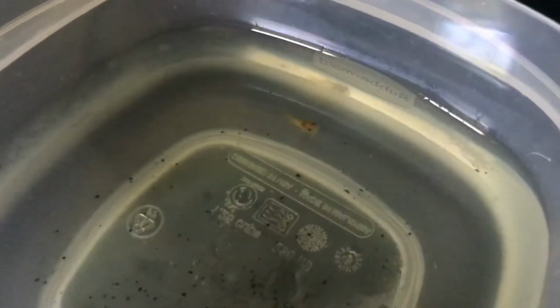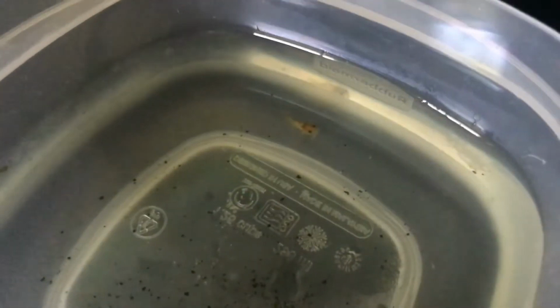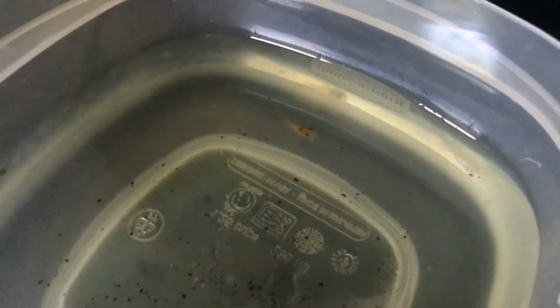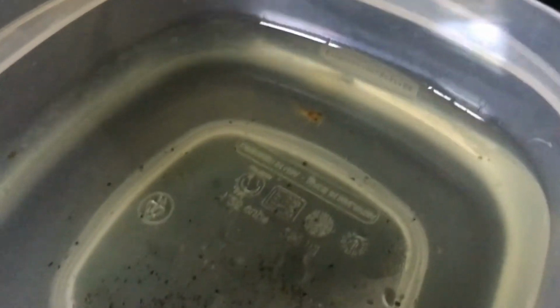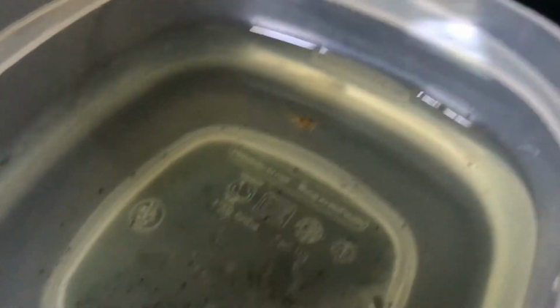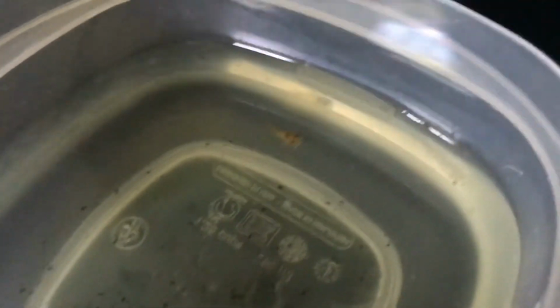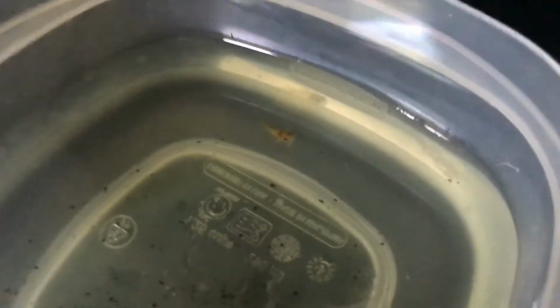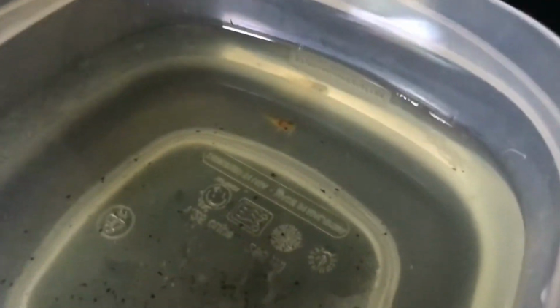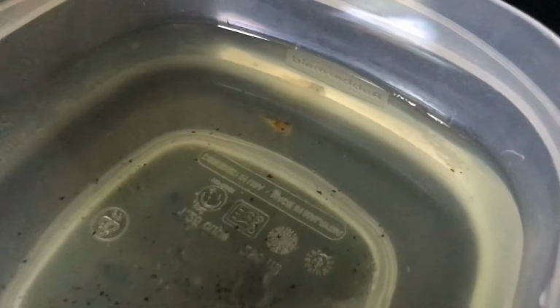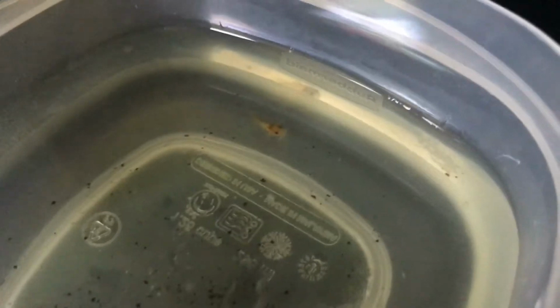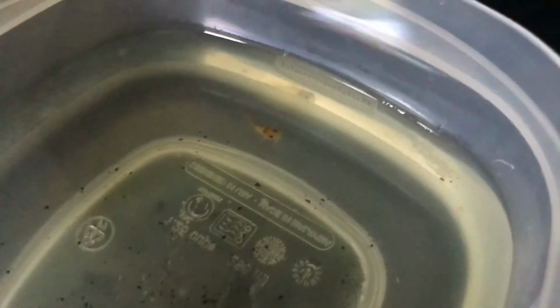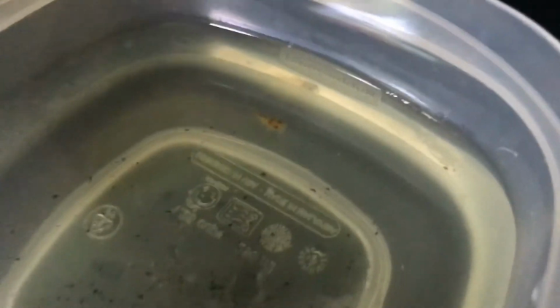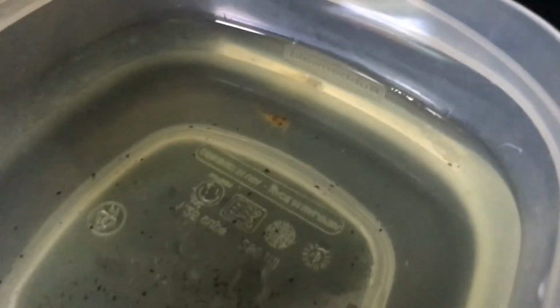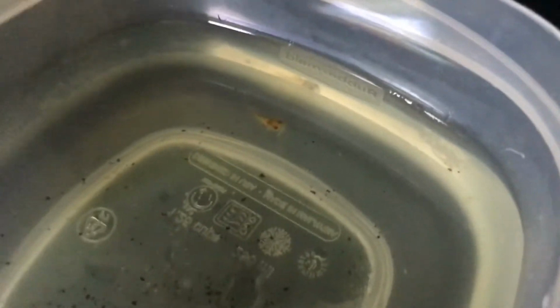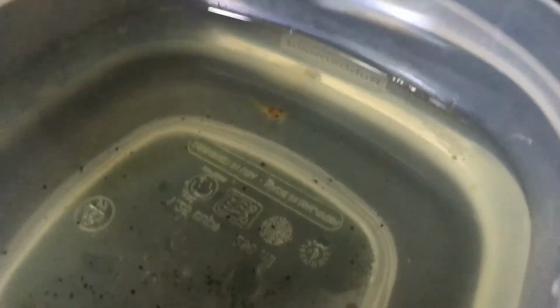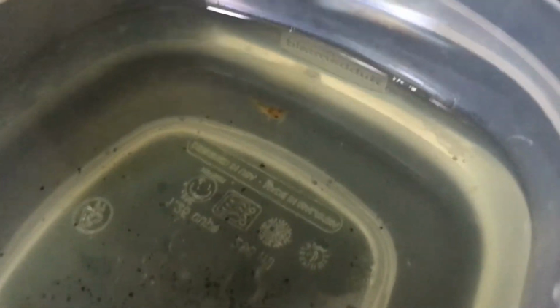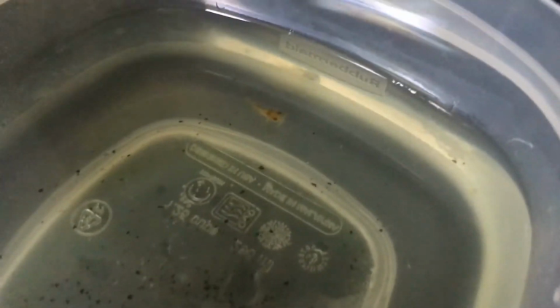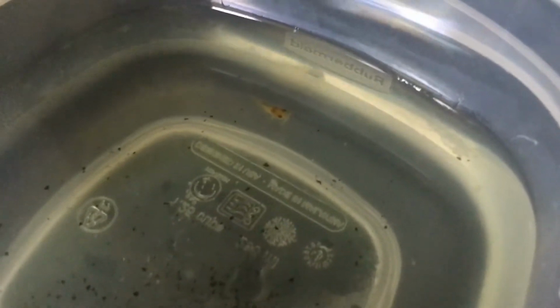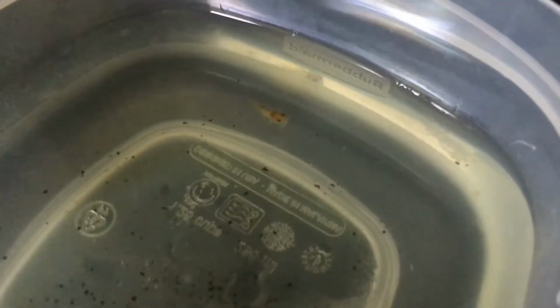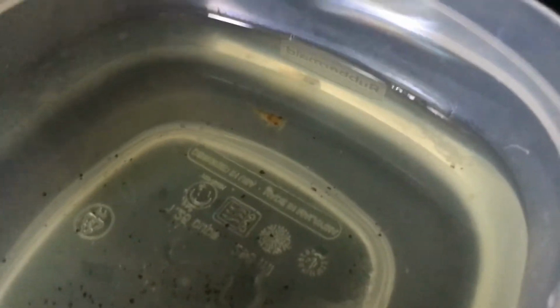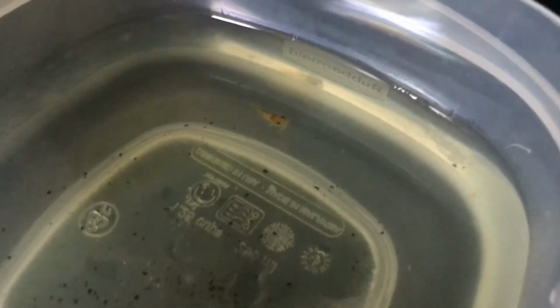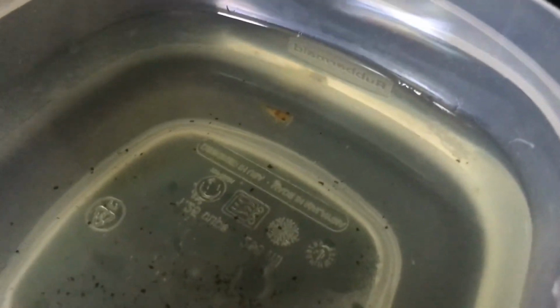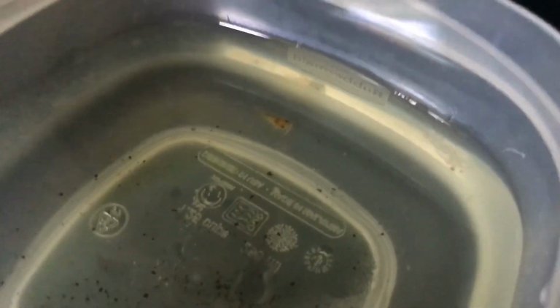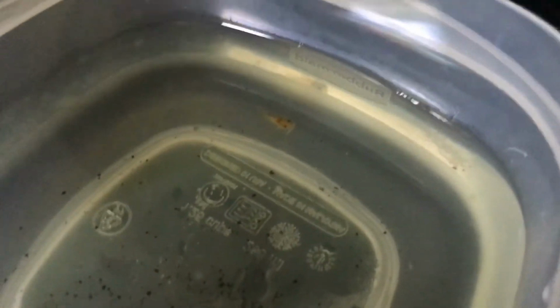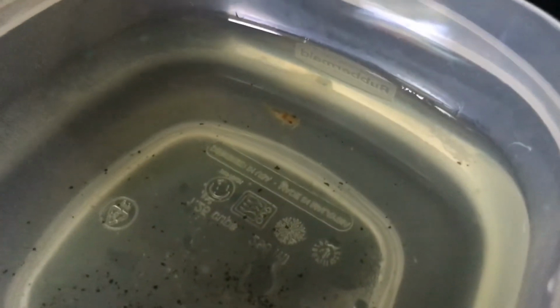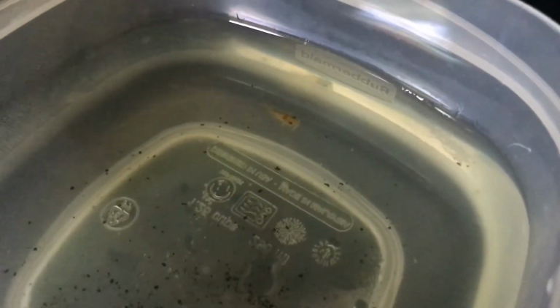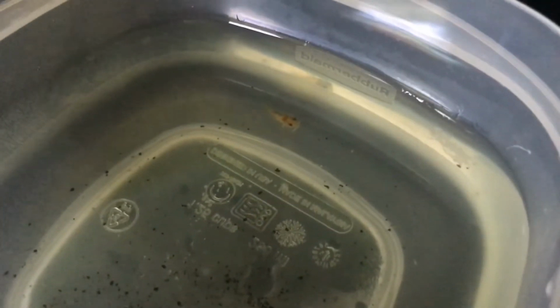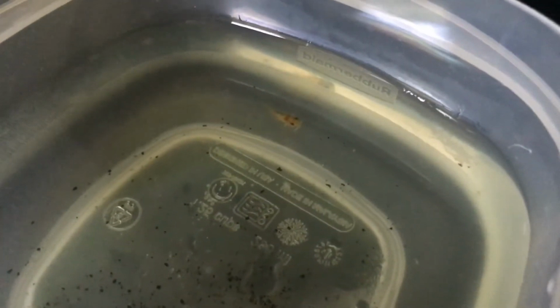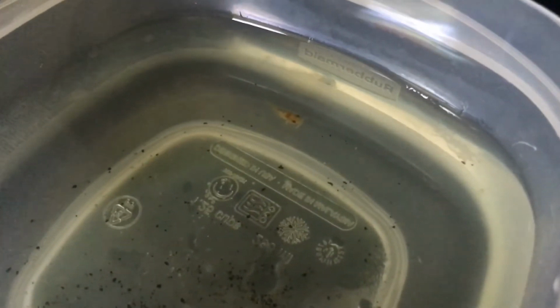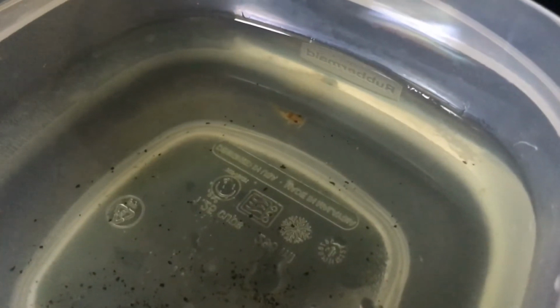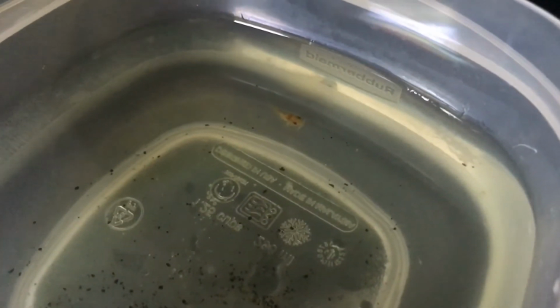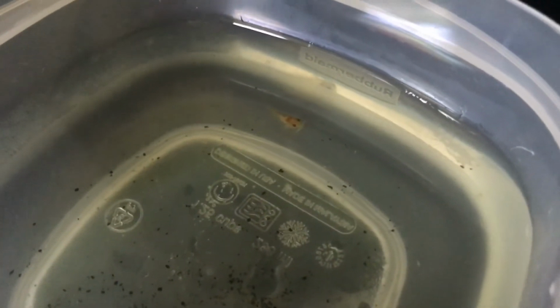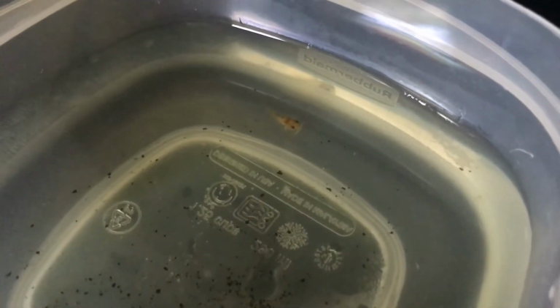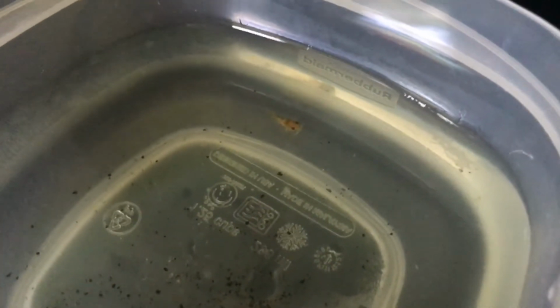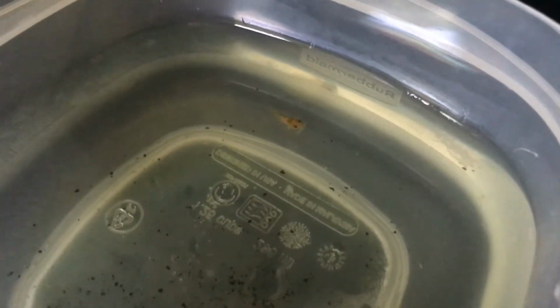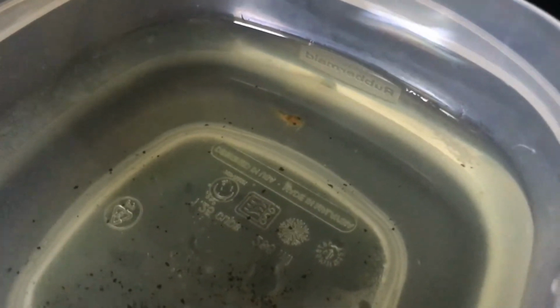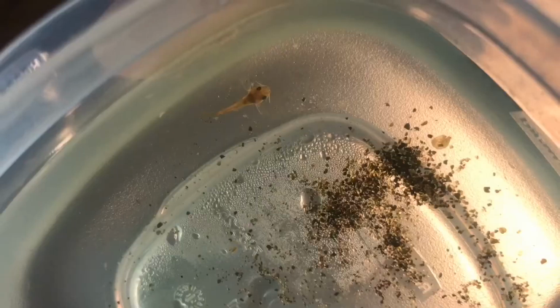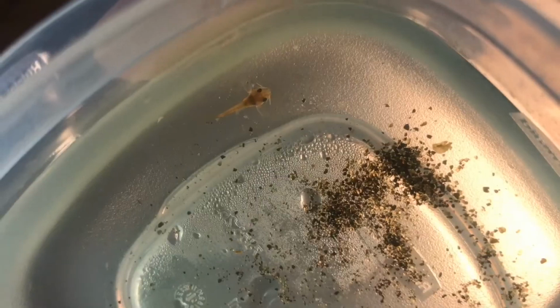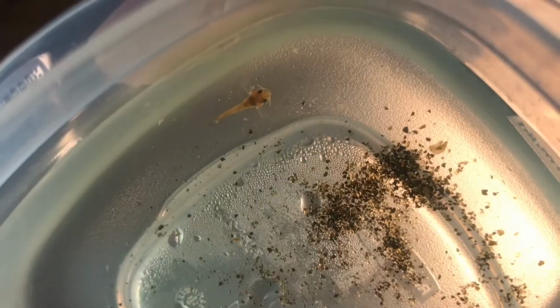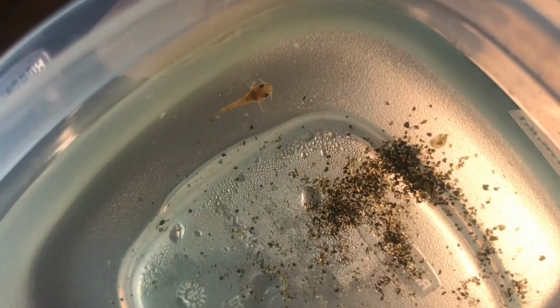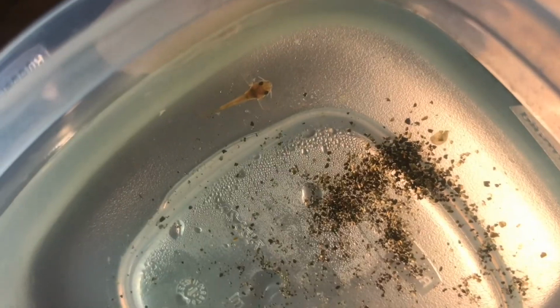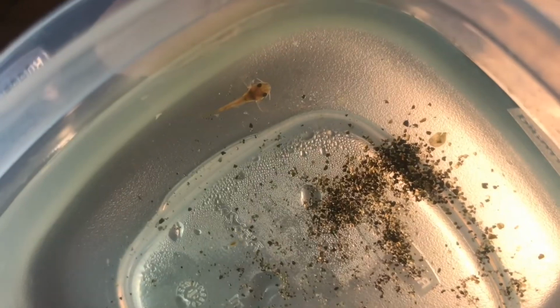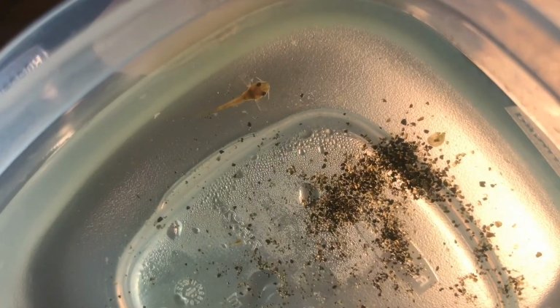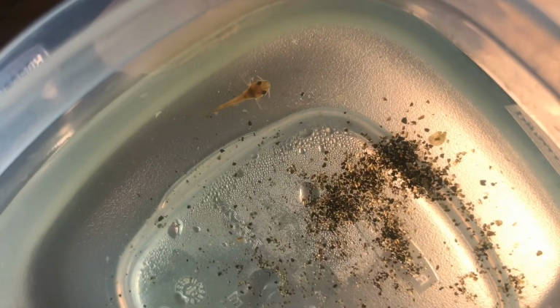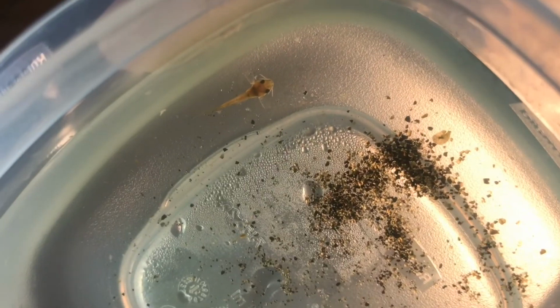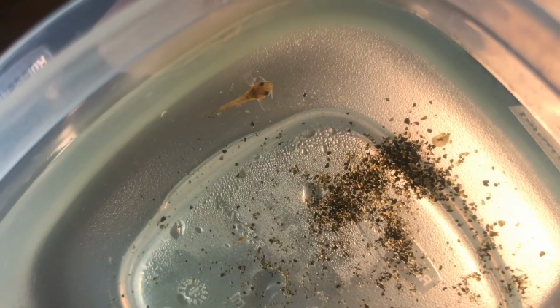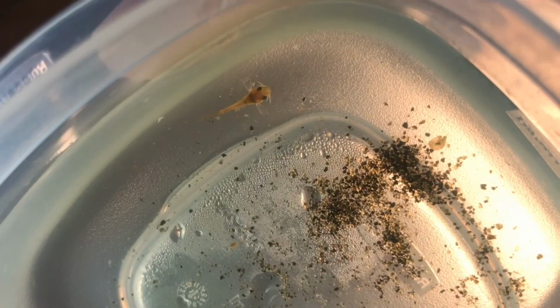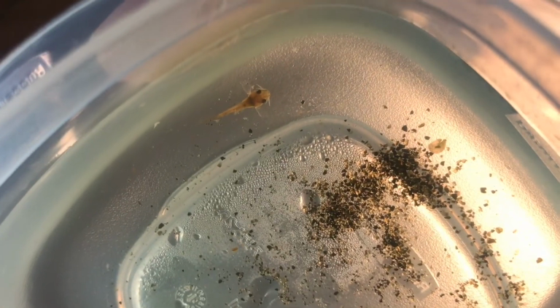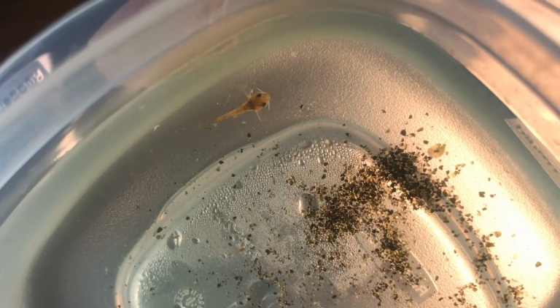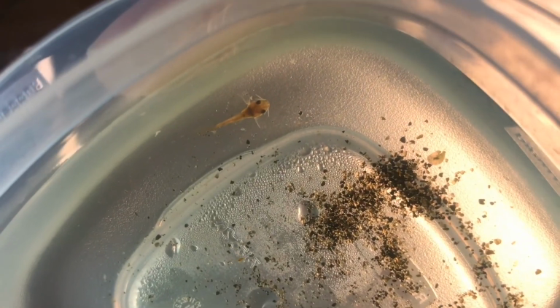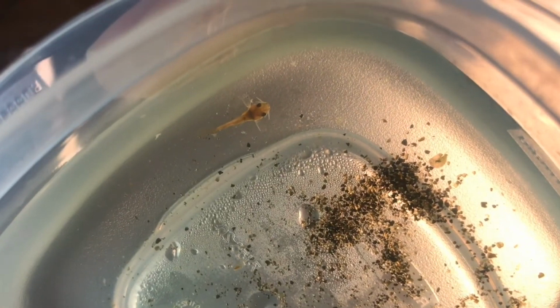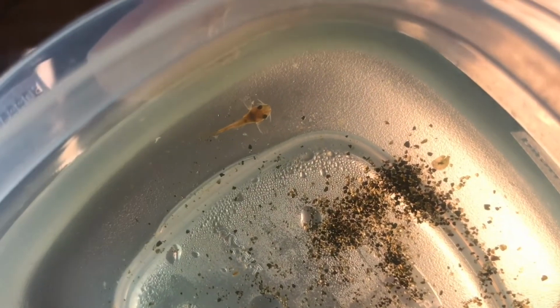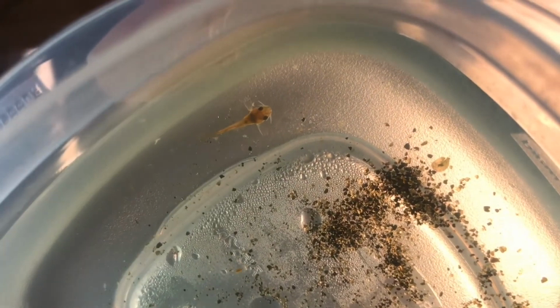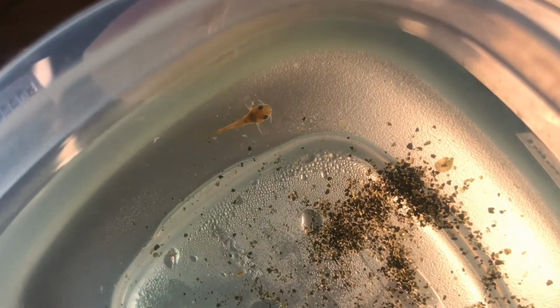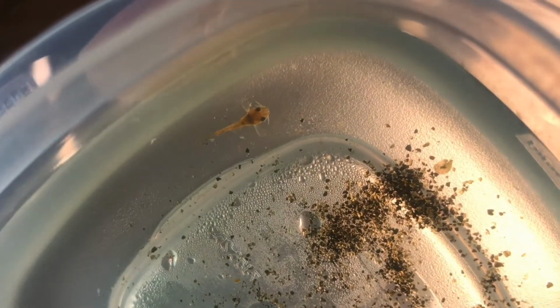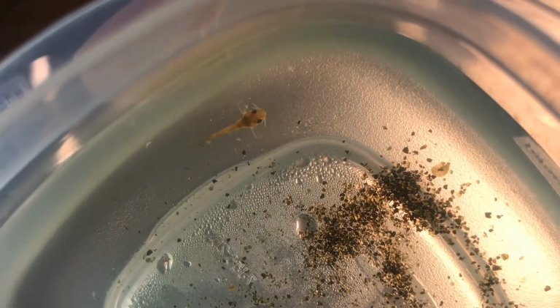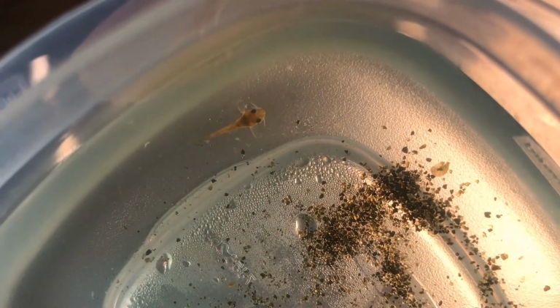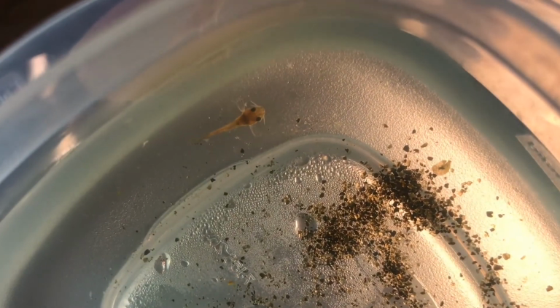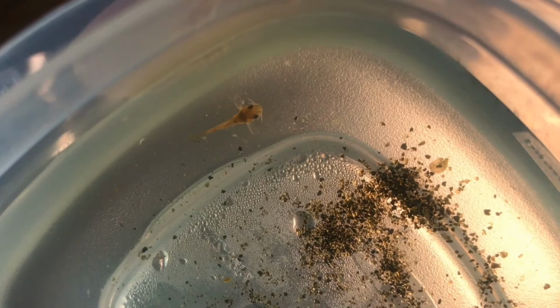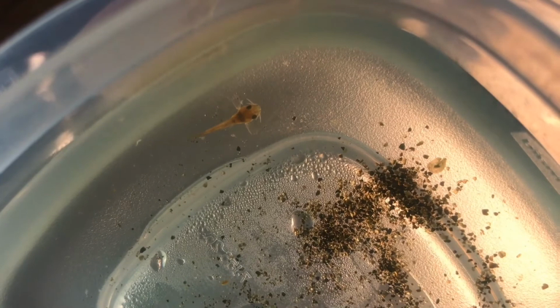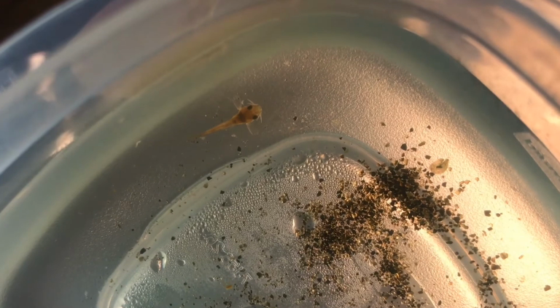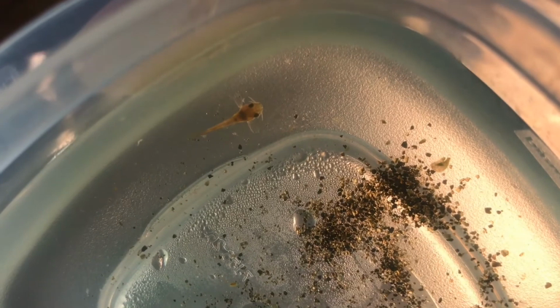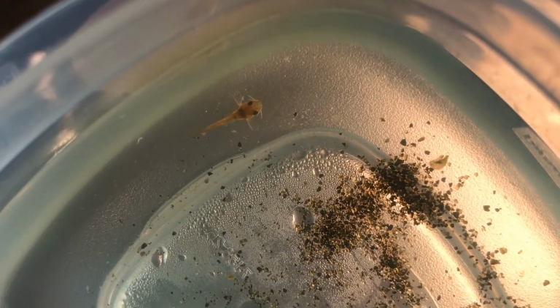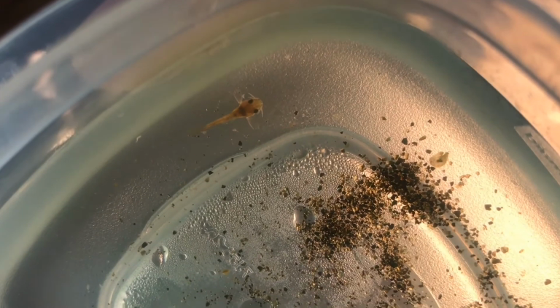So I'm pretty excited for this little guy. Look at him.